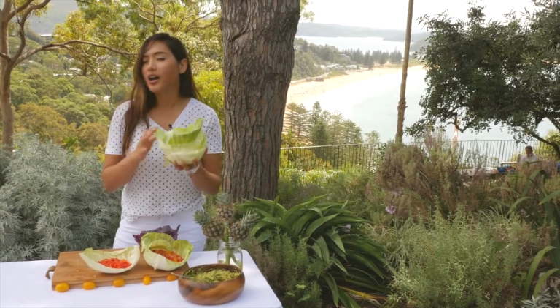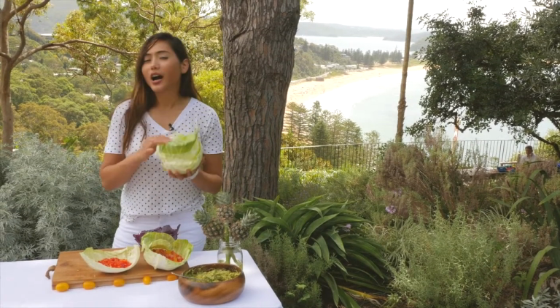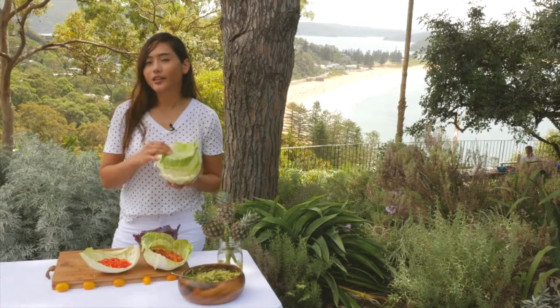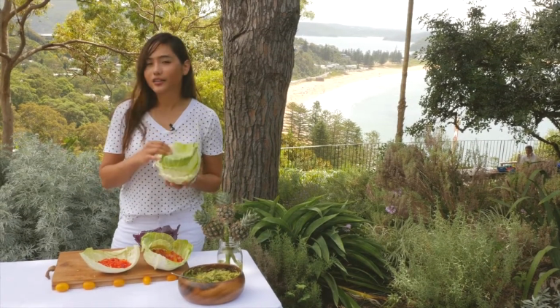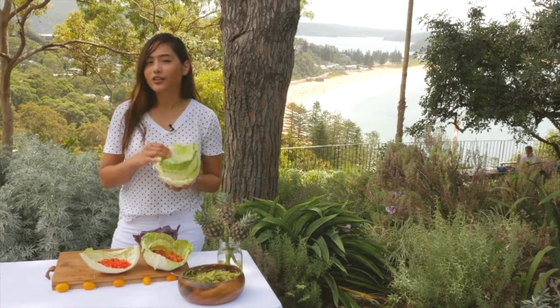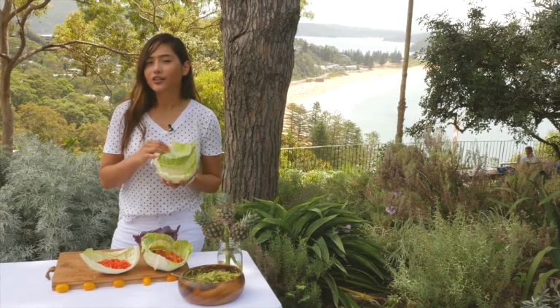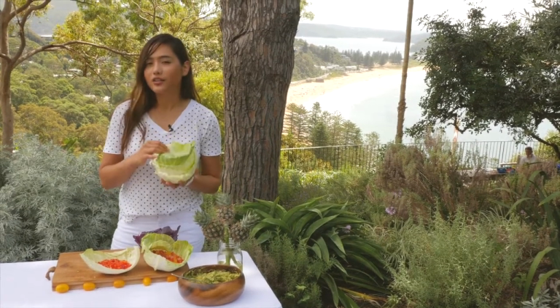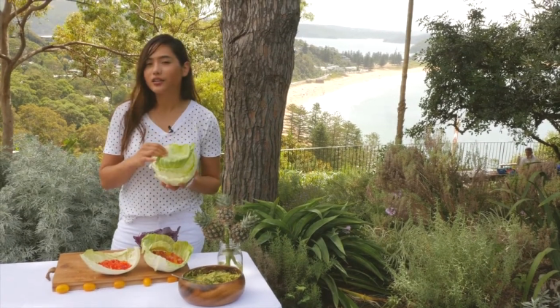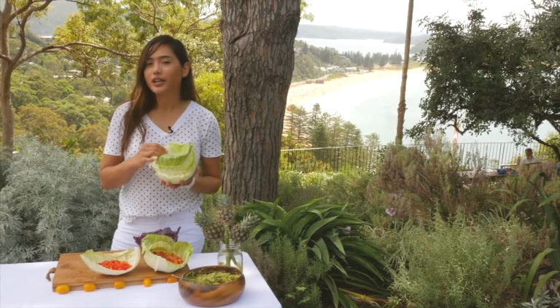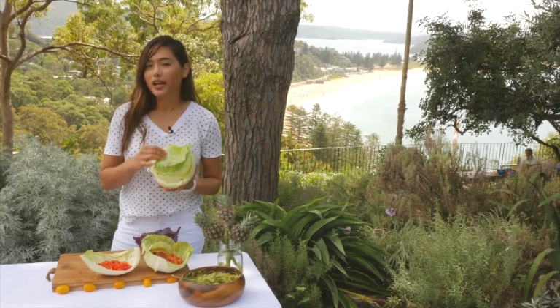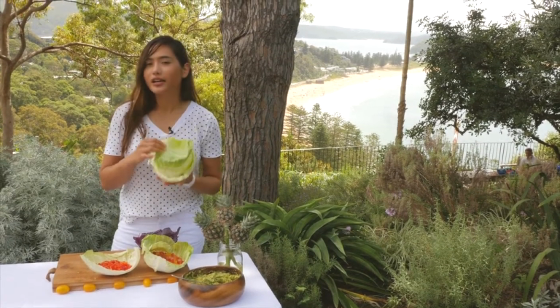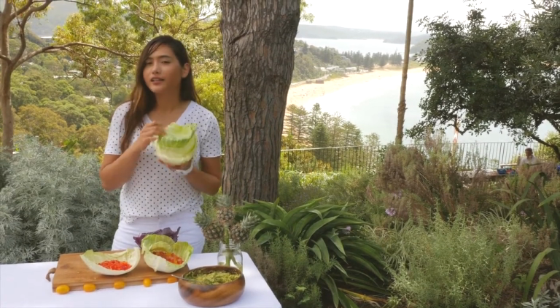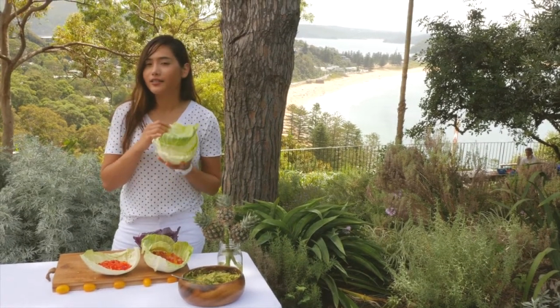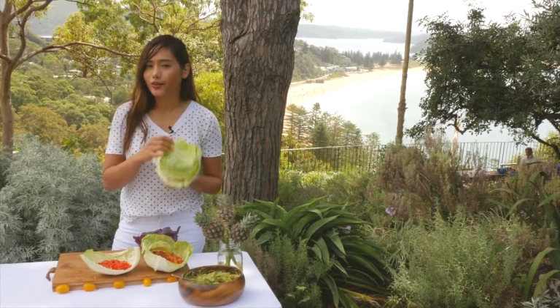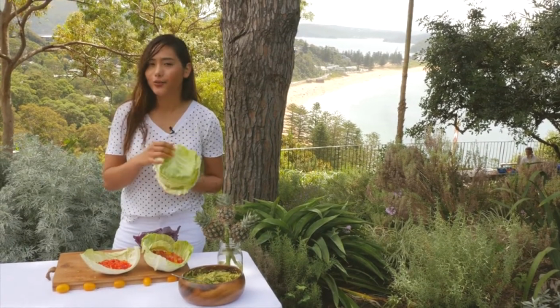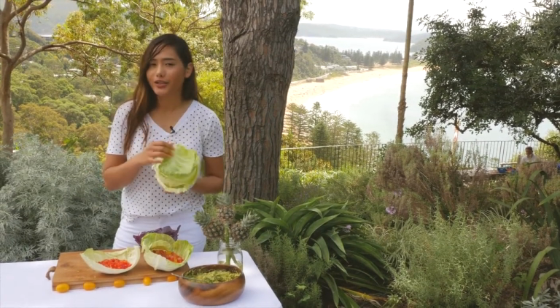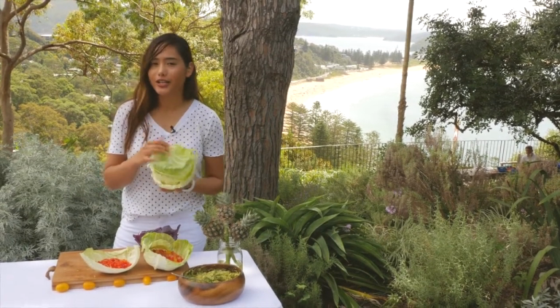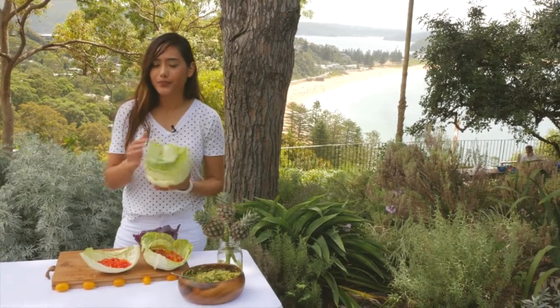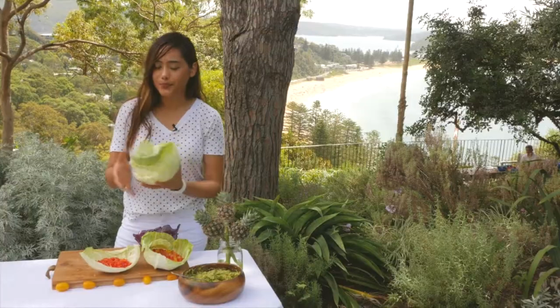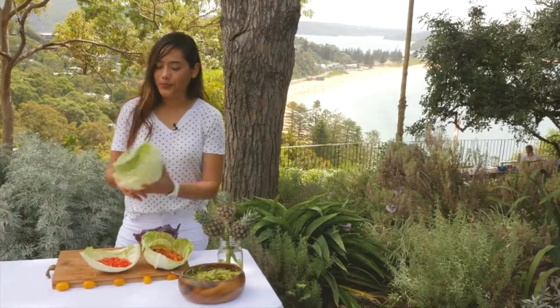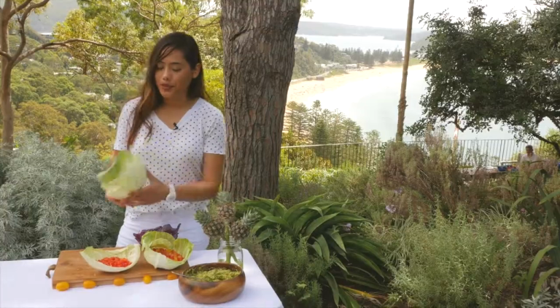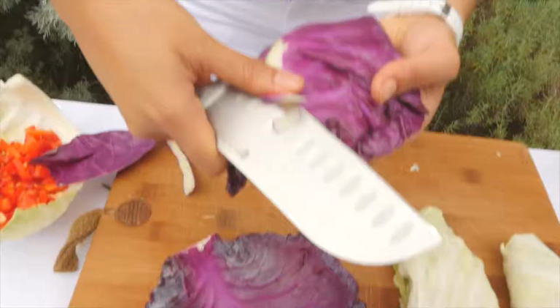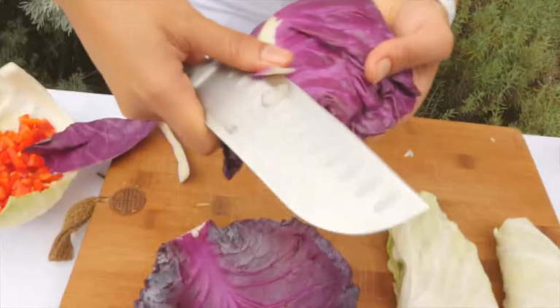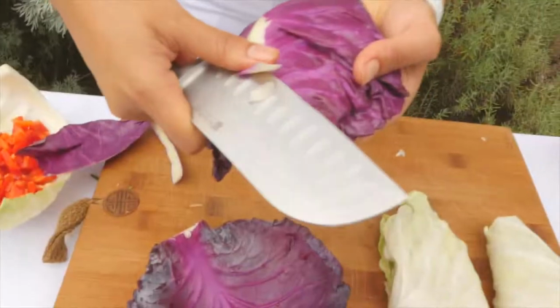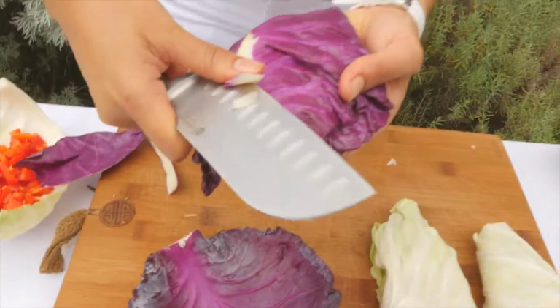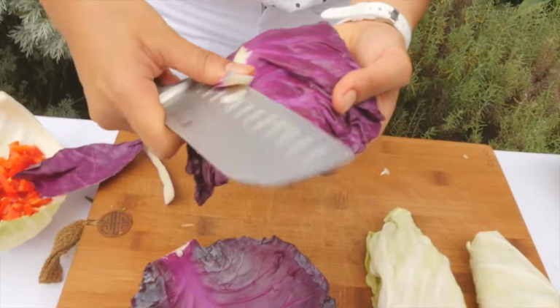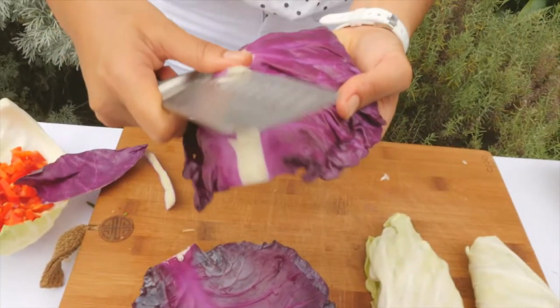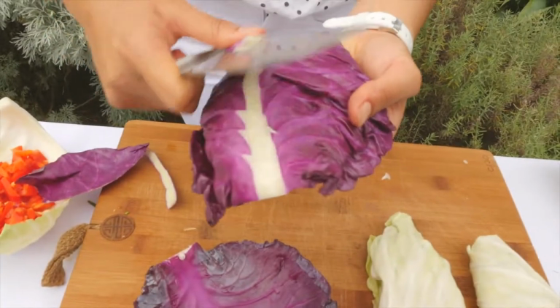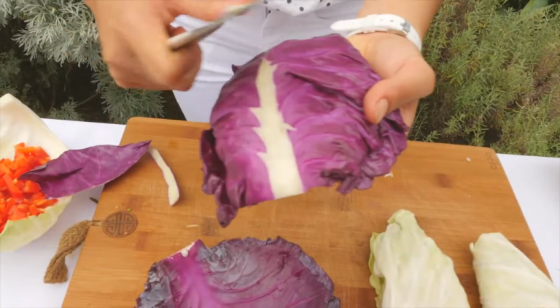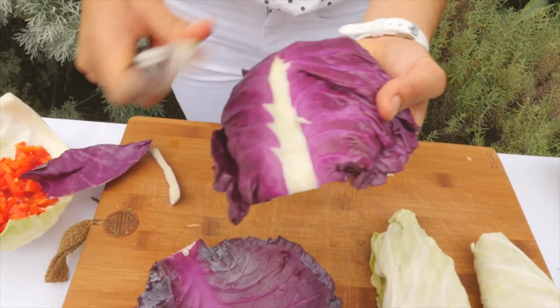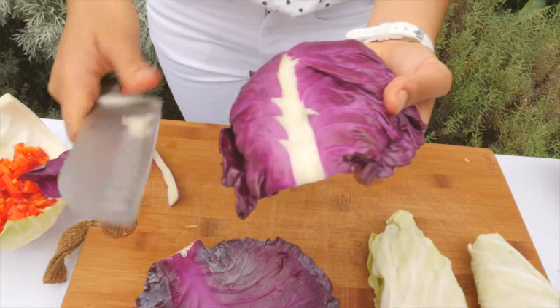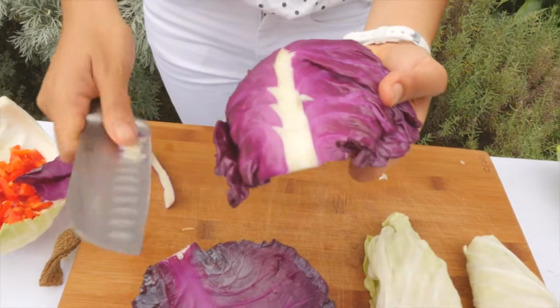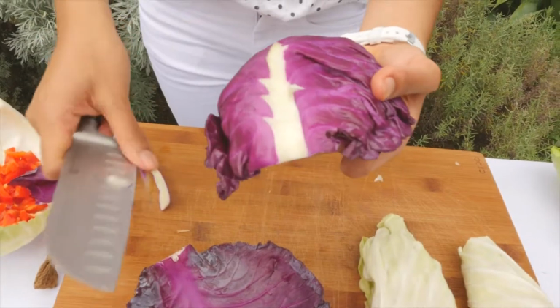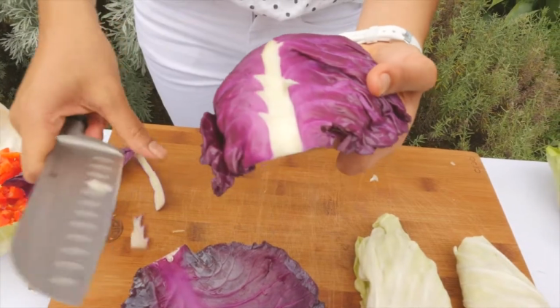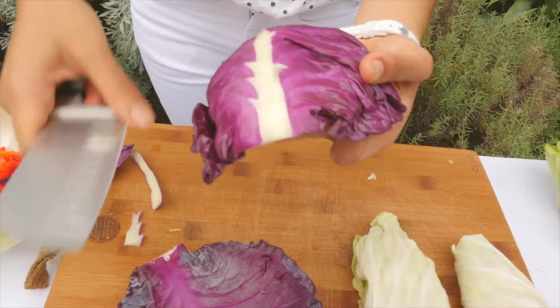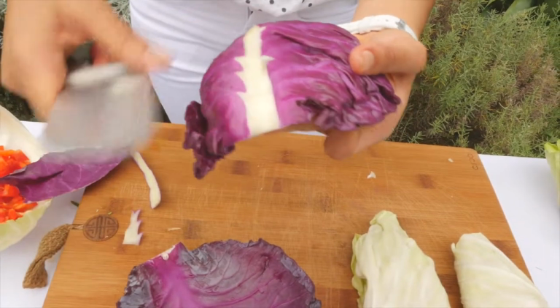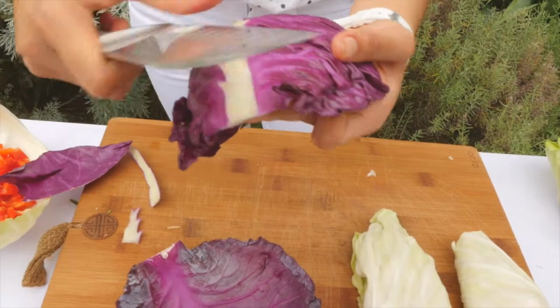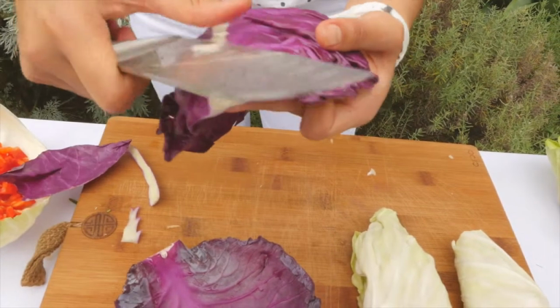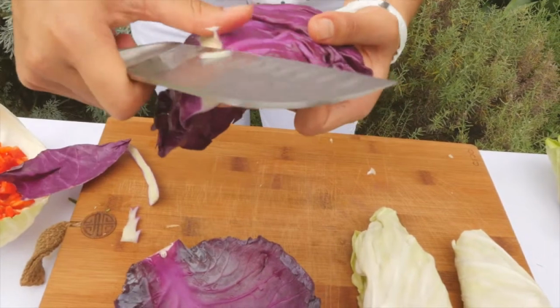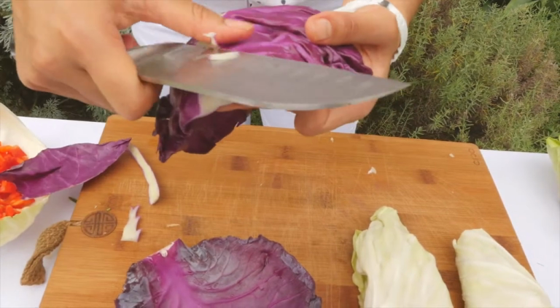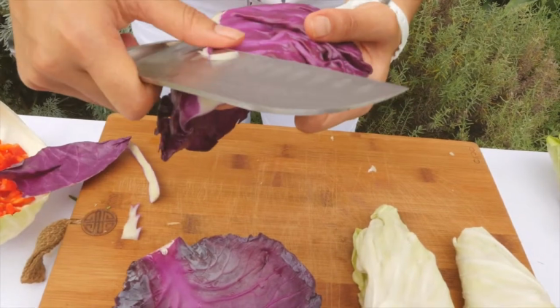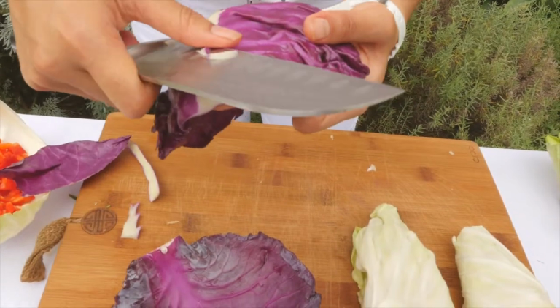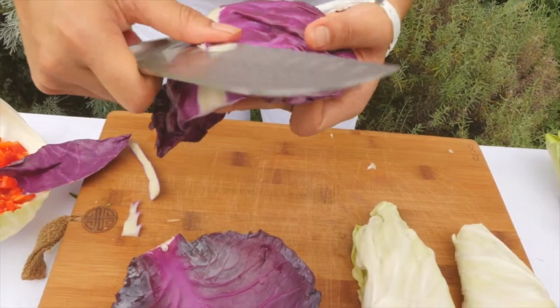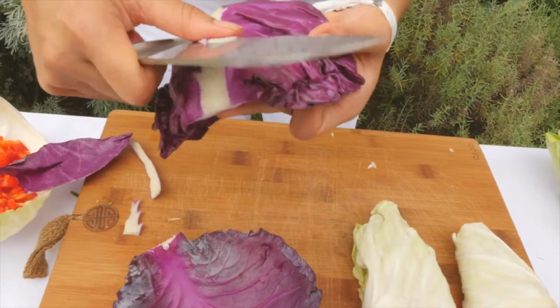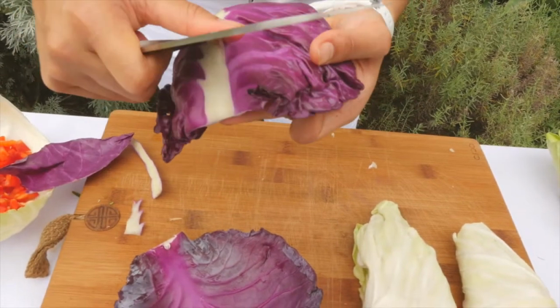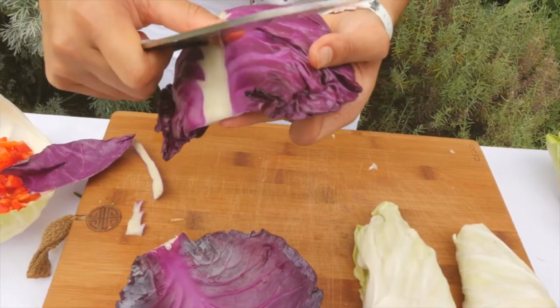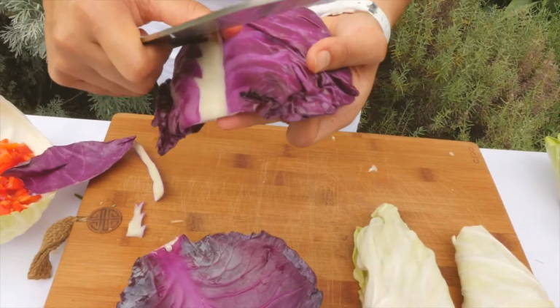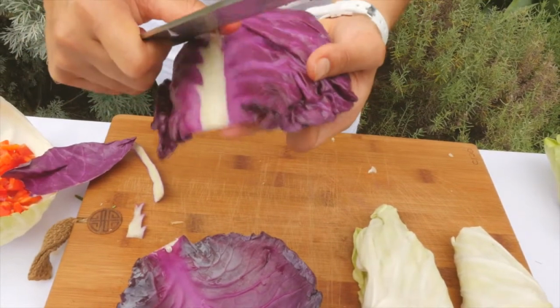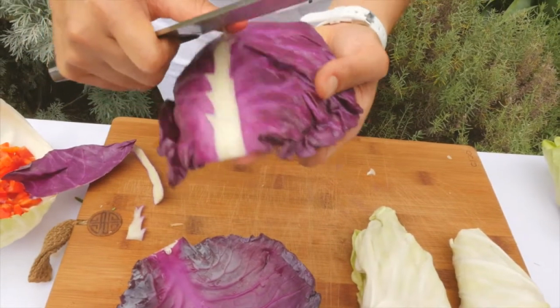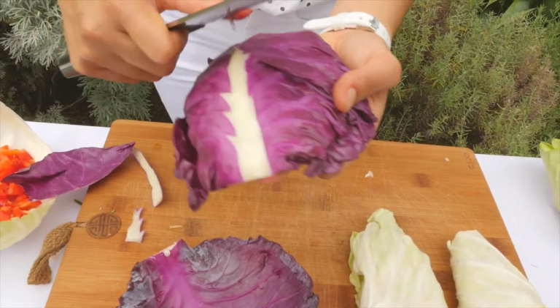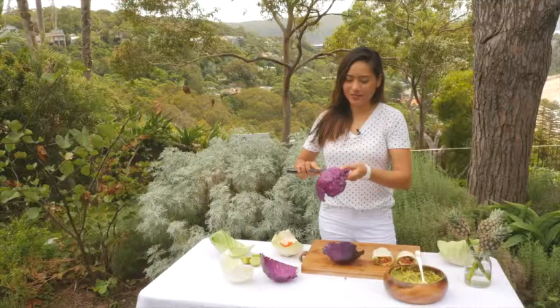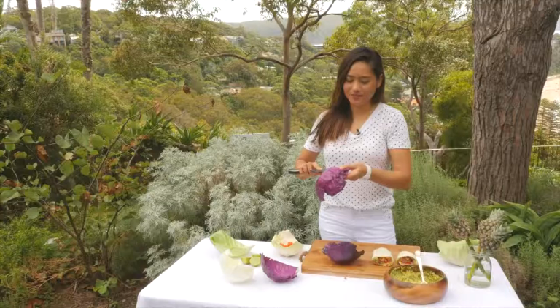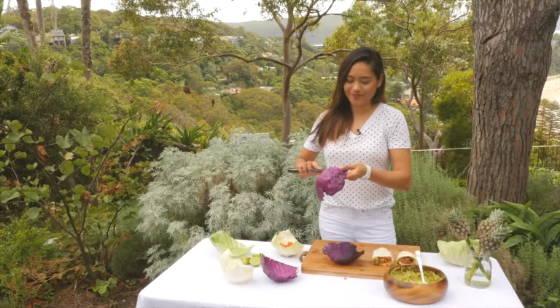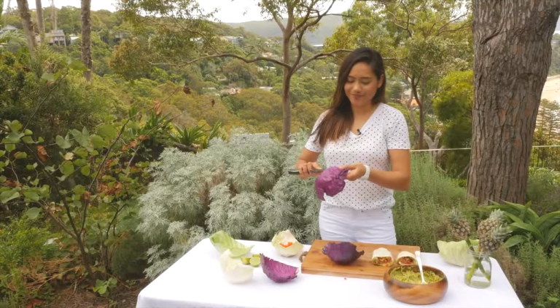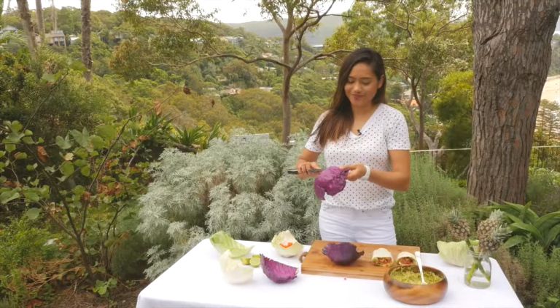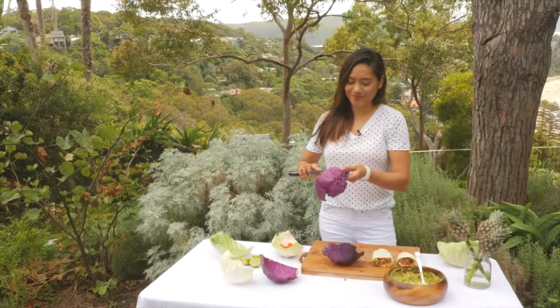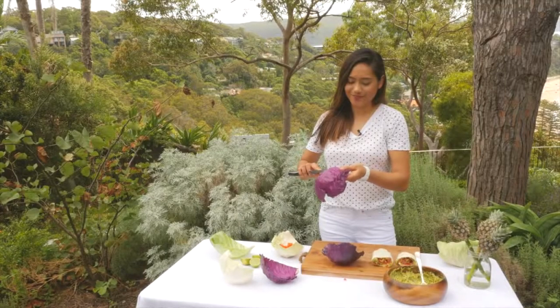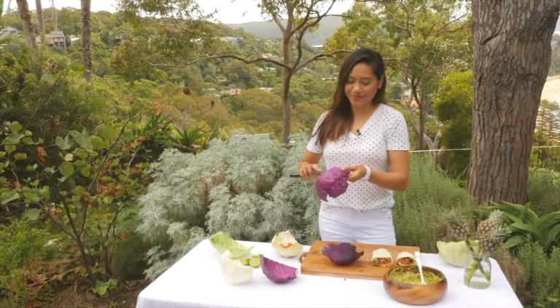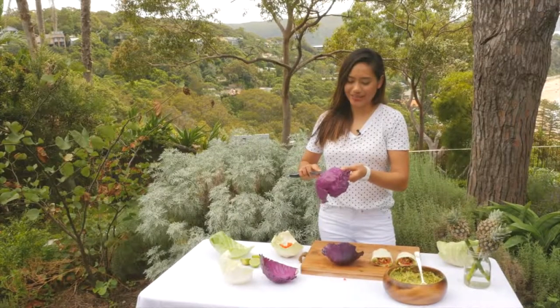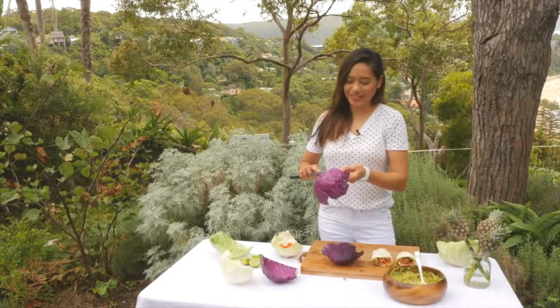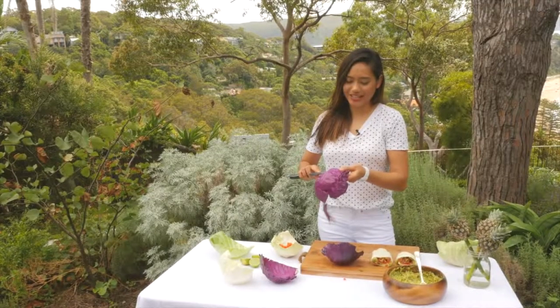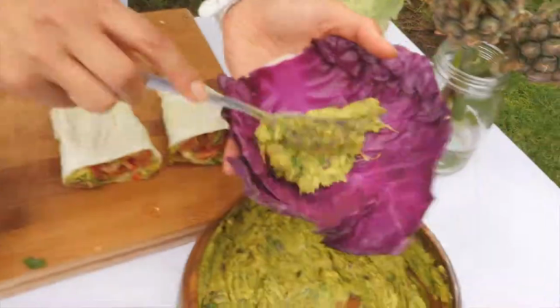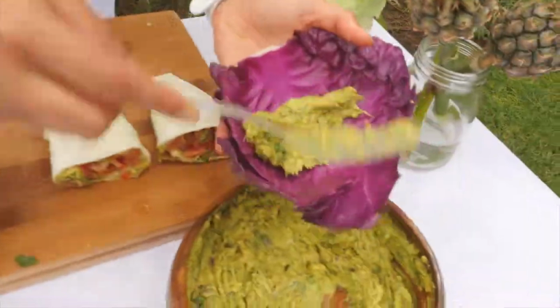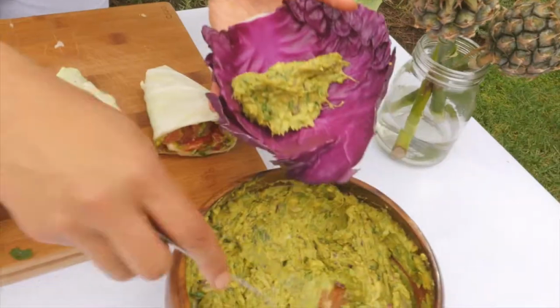I think you're going to like the green. I'm going to carve that thick part of the cabbage branch out.